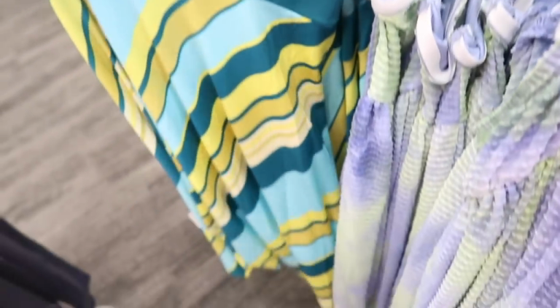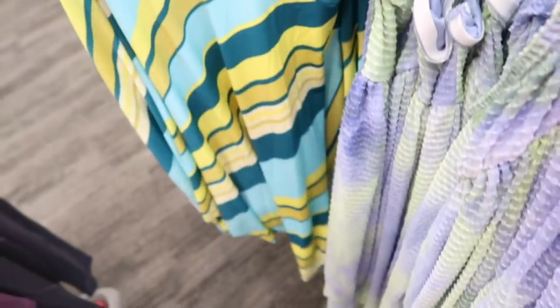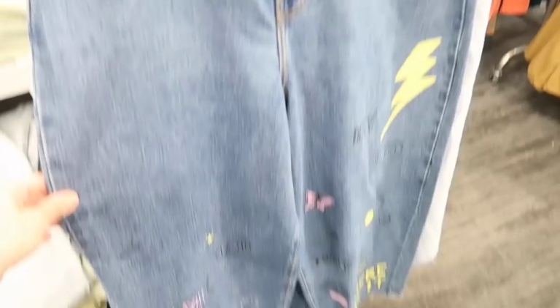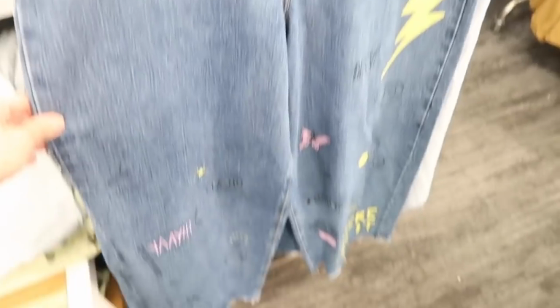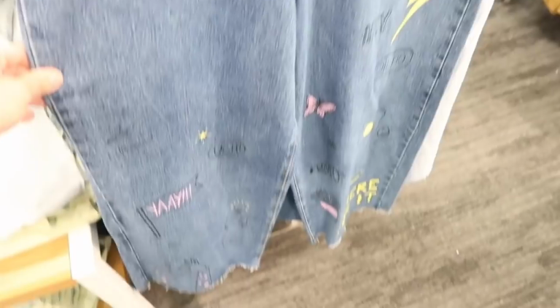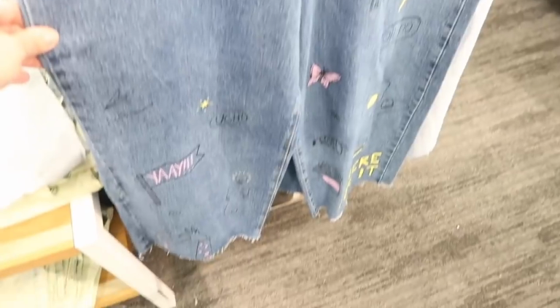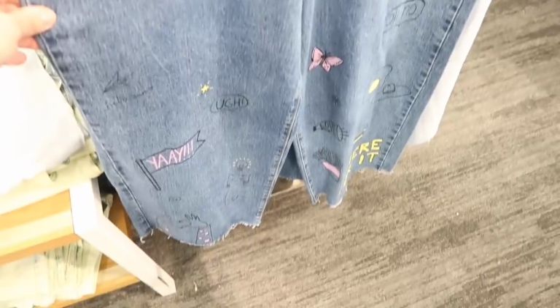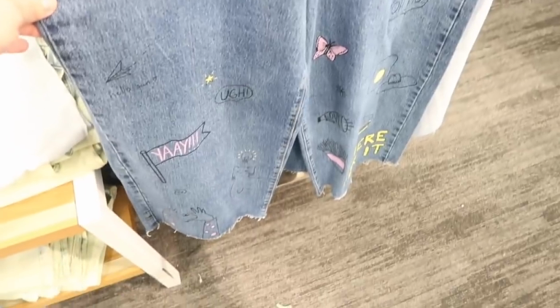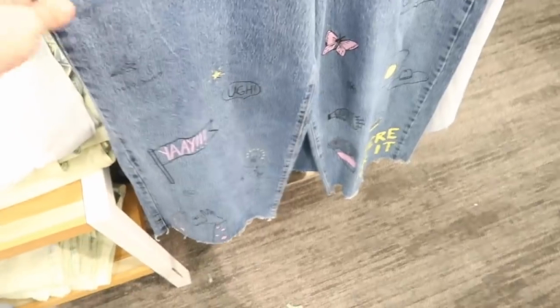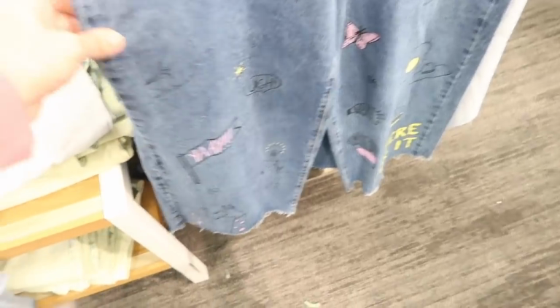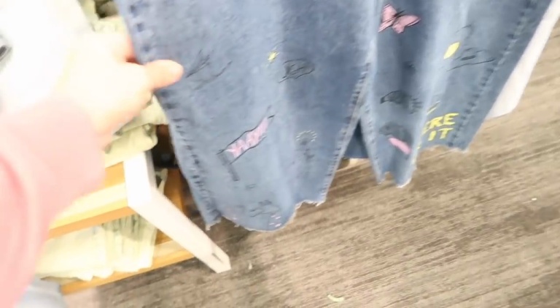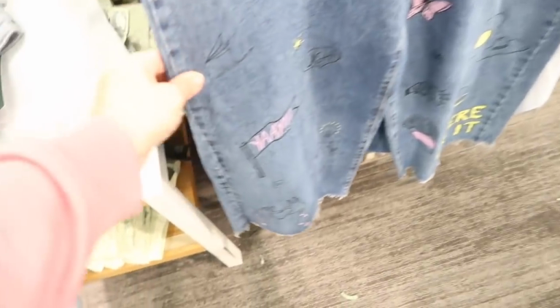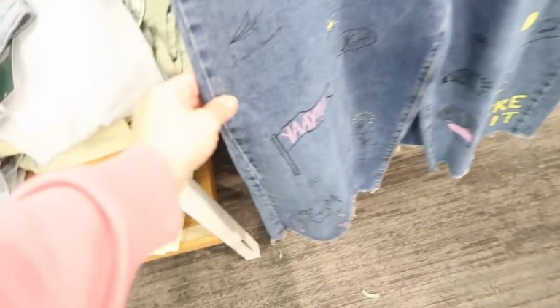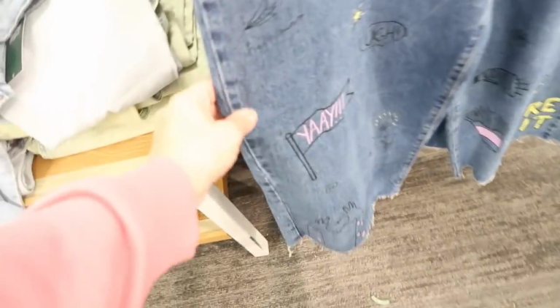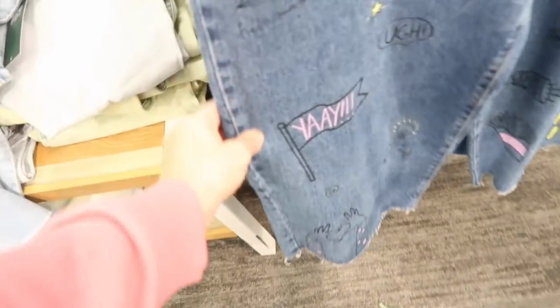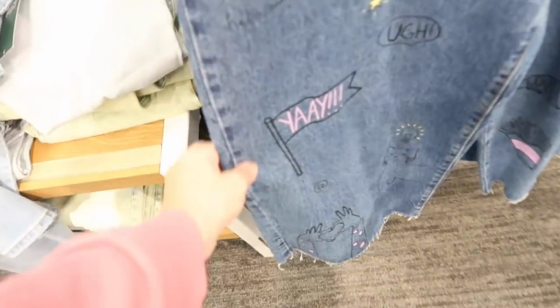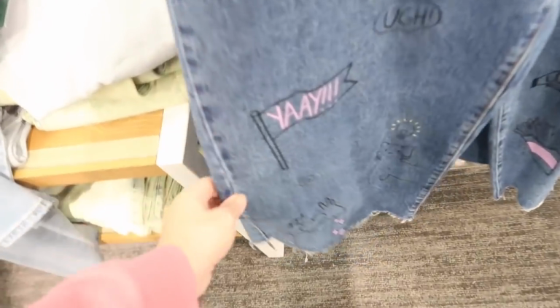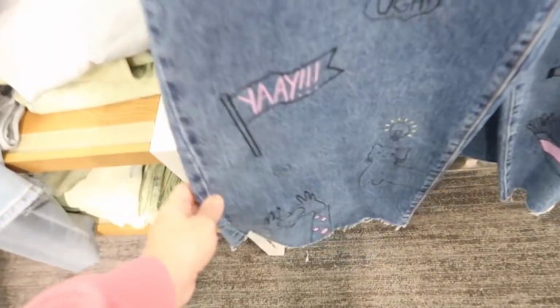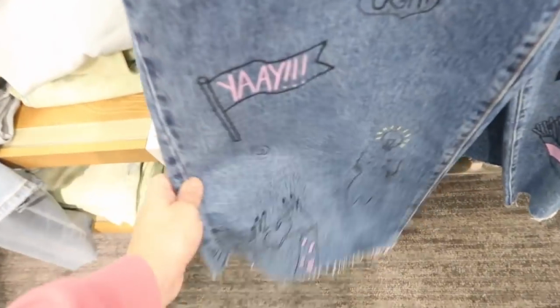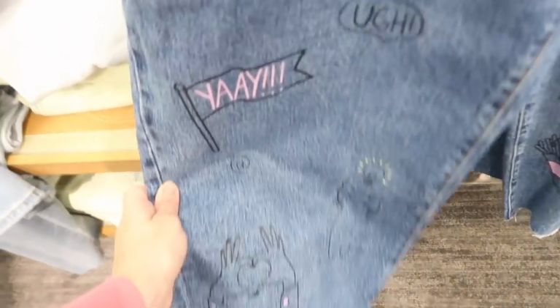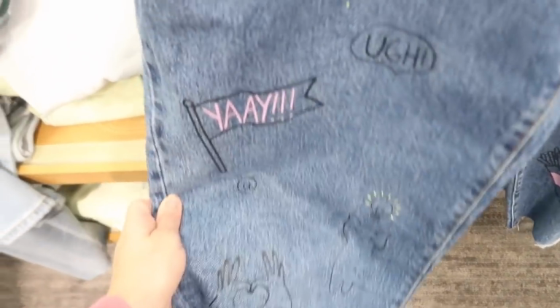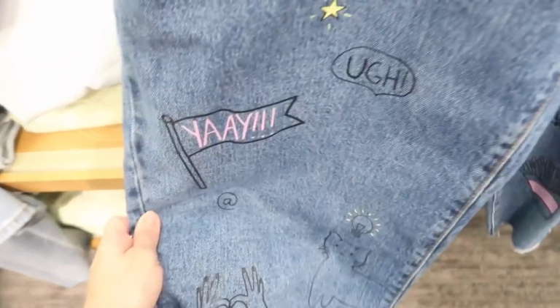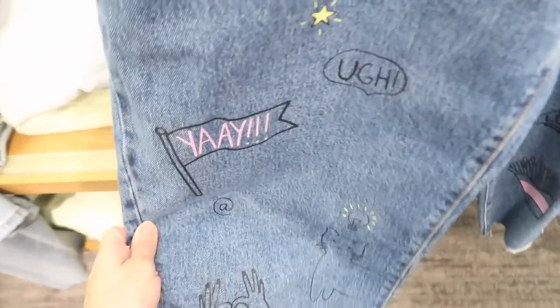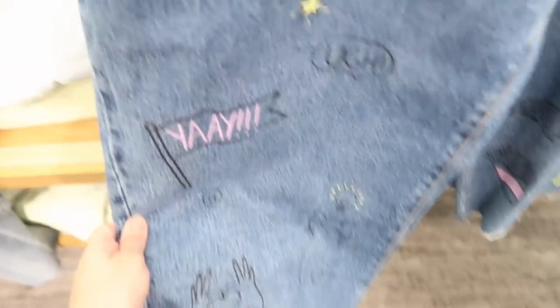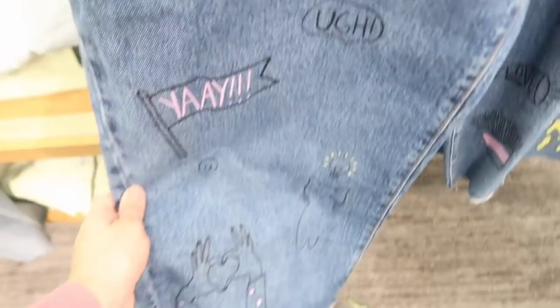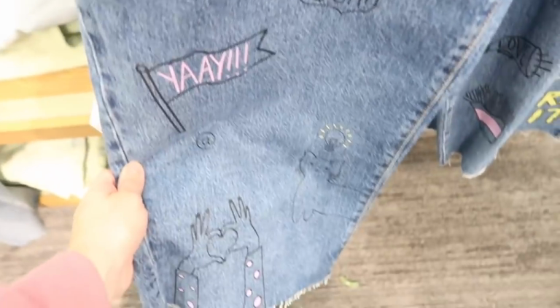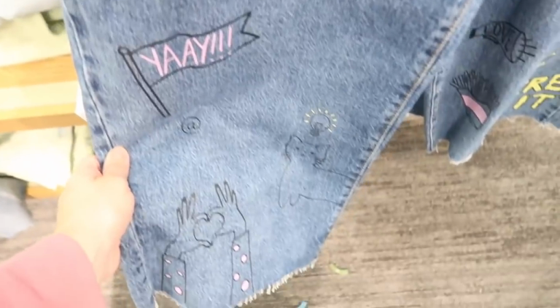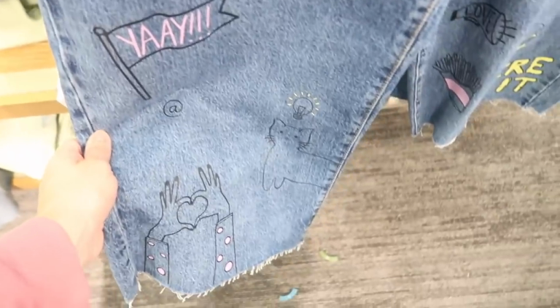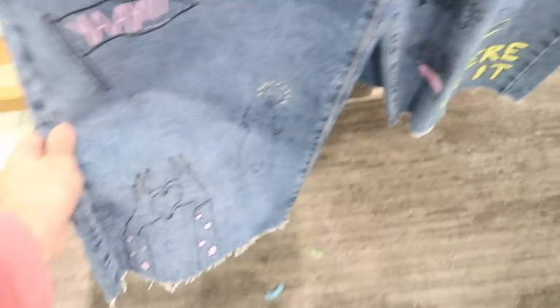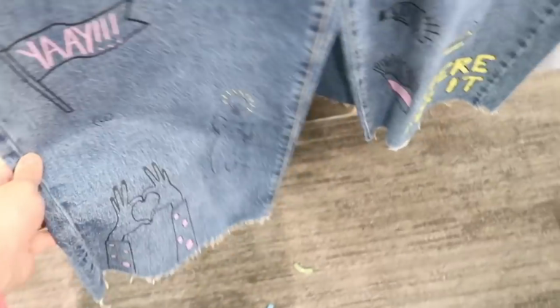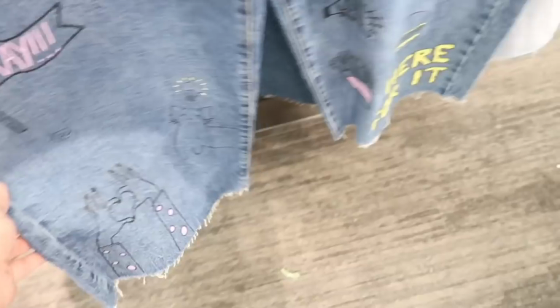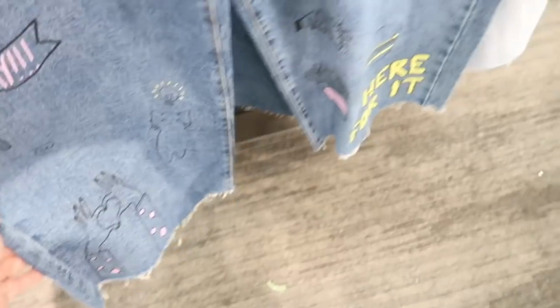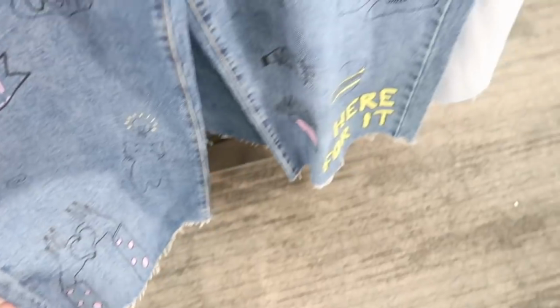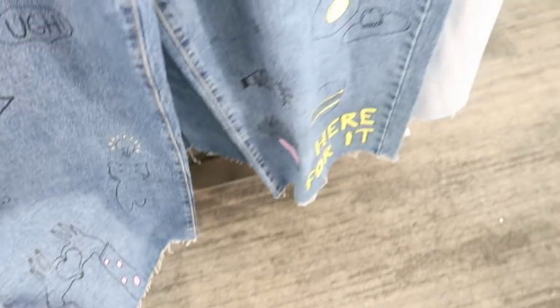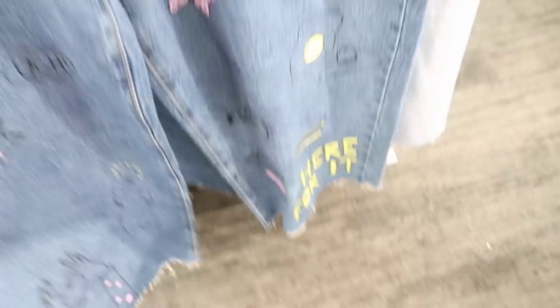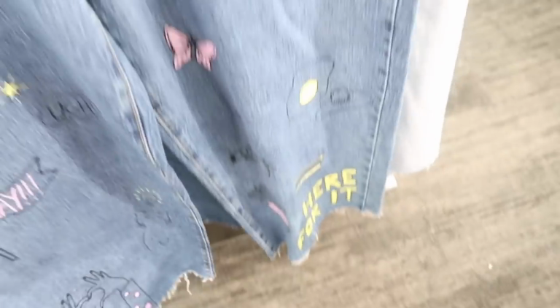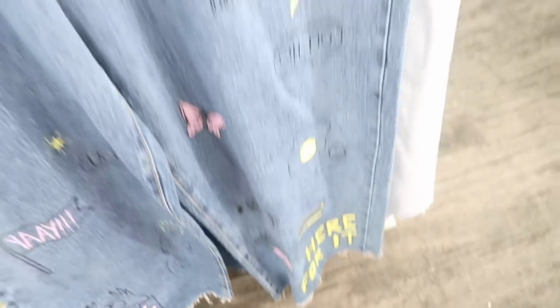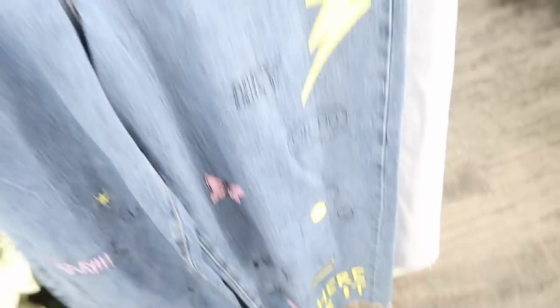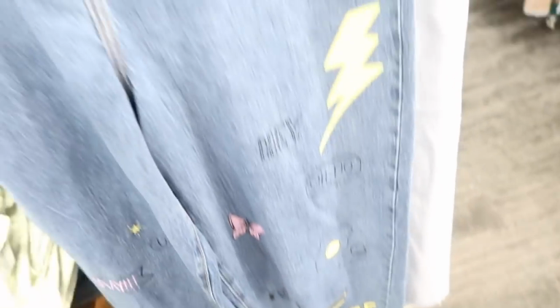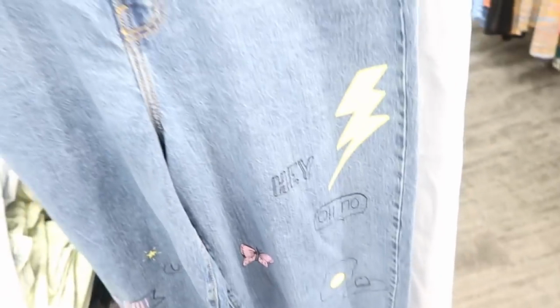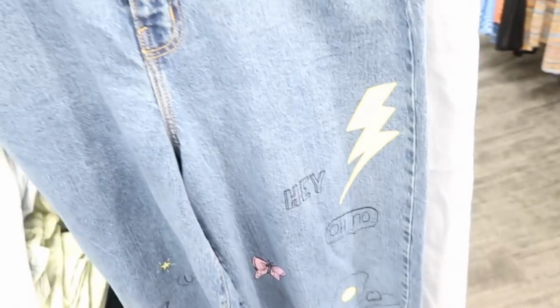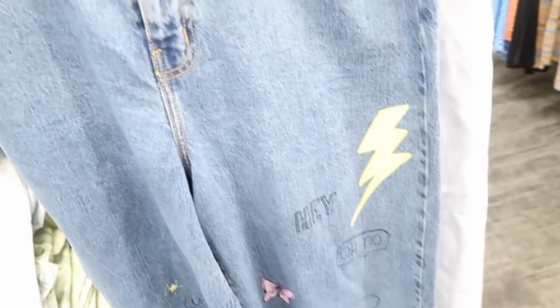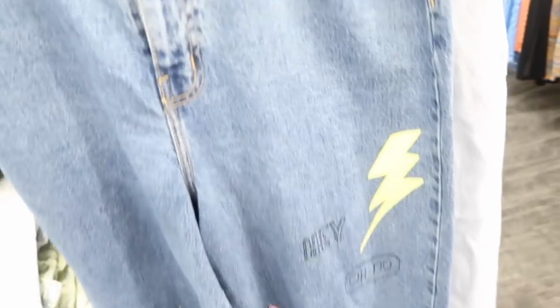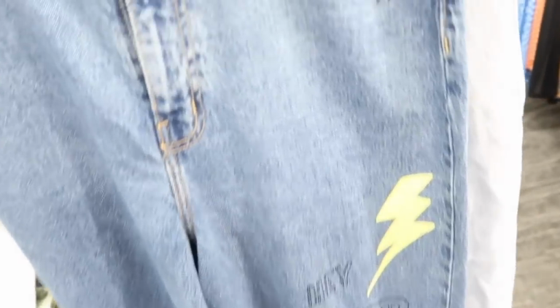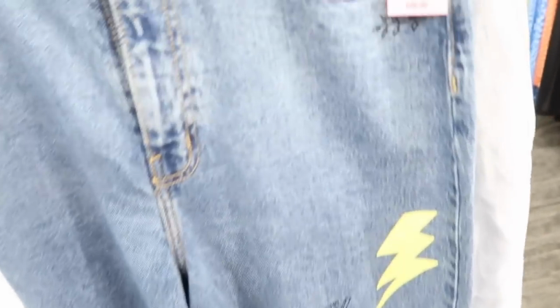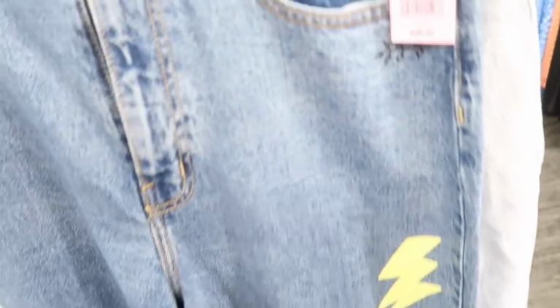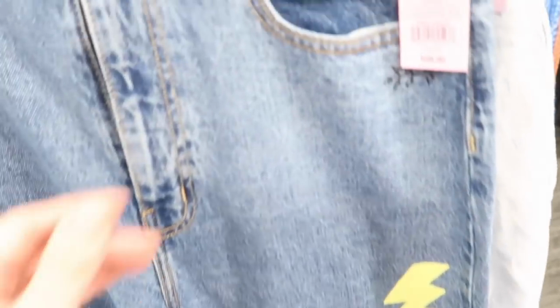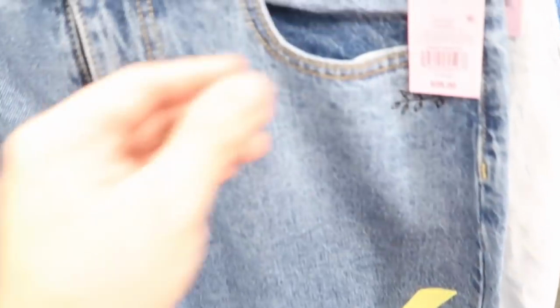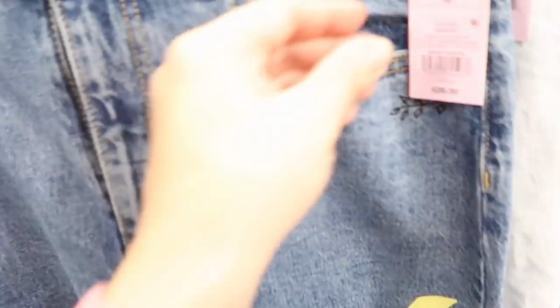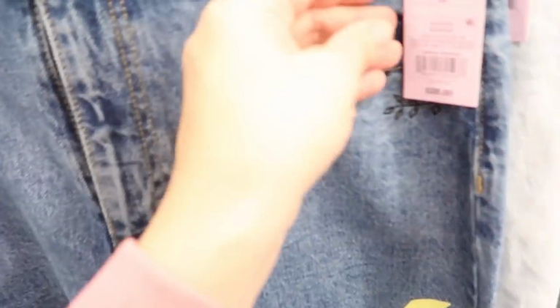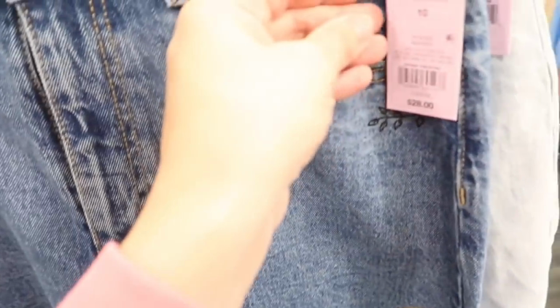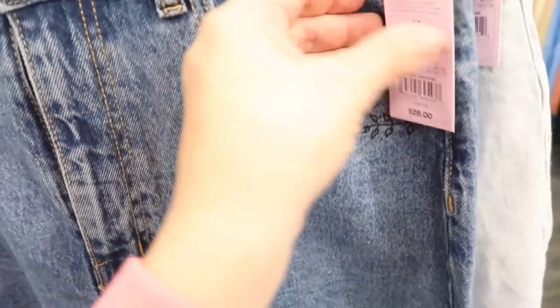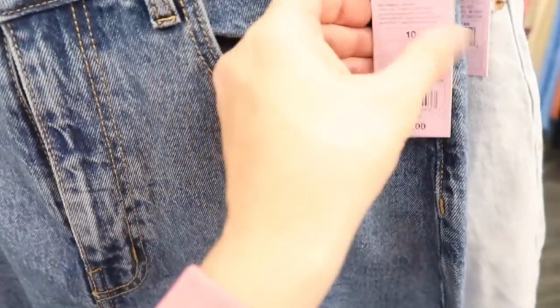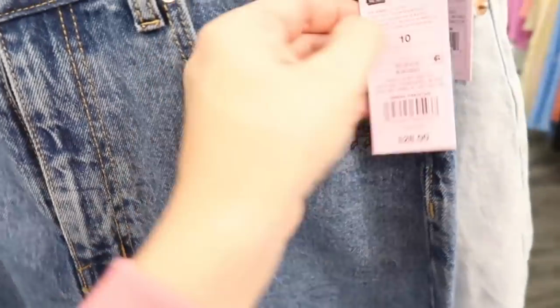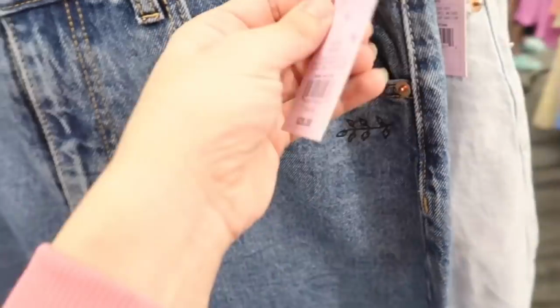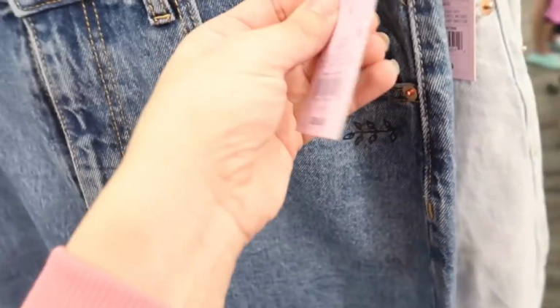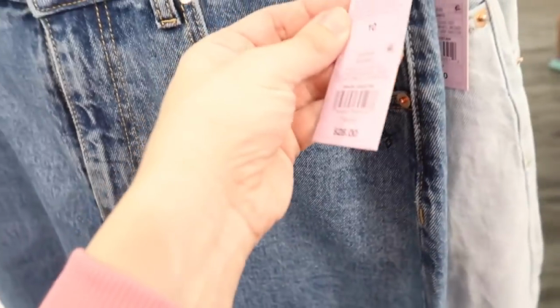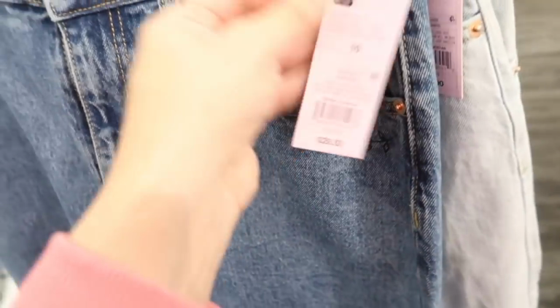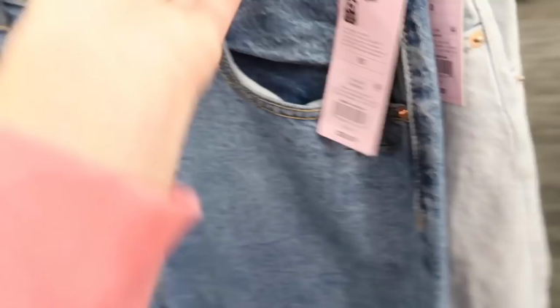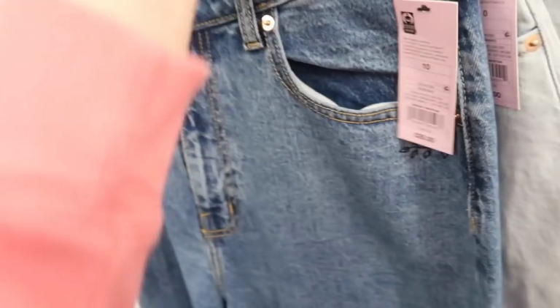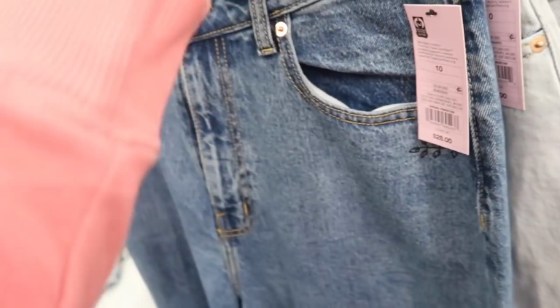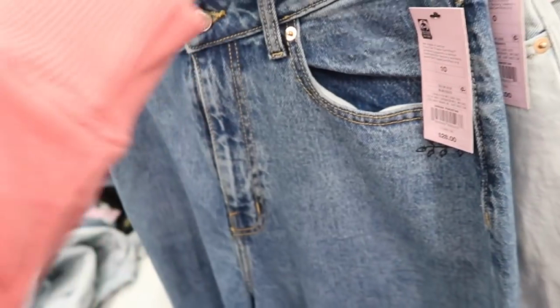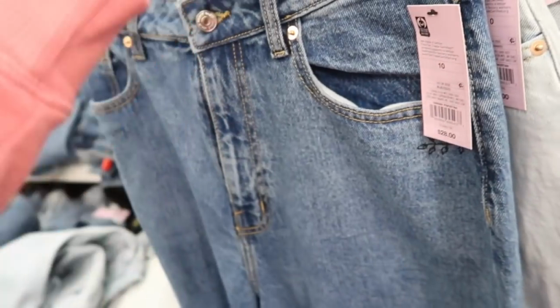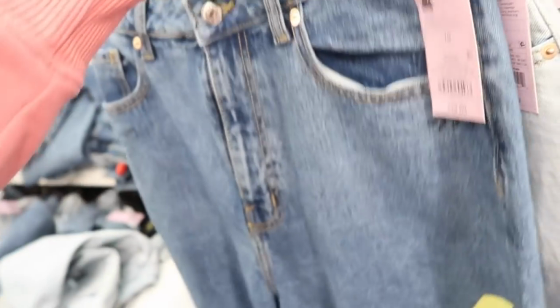Jeans from Wild Fable — these have that graphic on the bottom. They're wide leg, high waisted, $28.